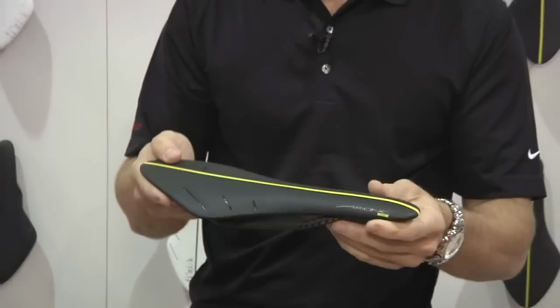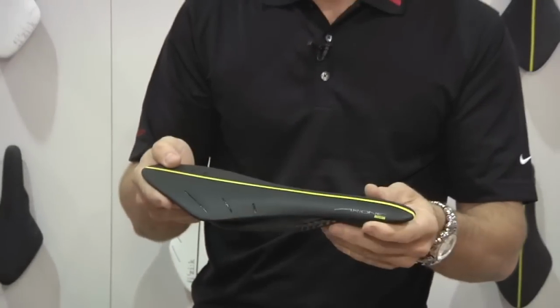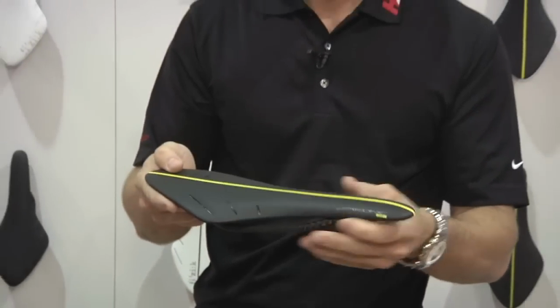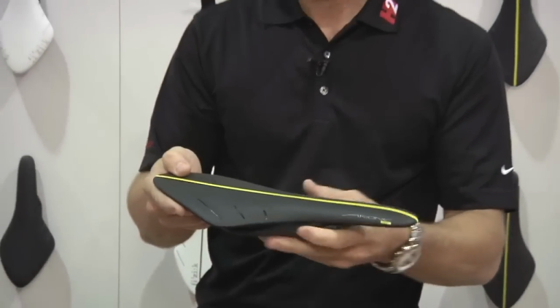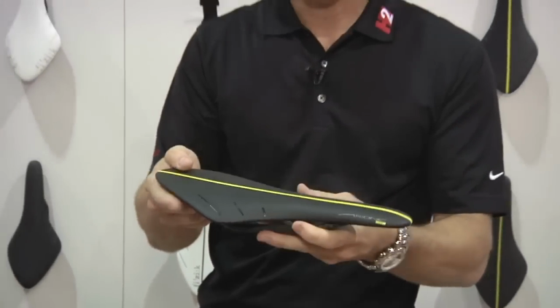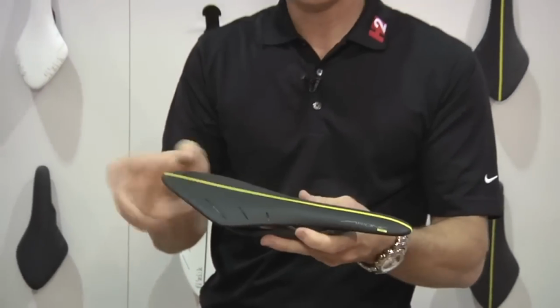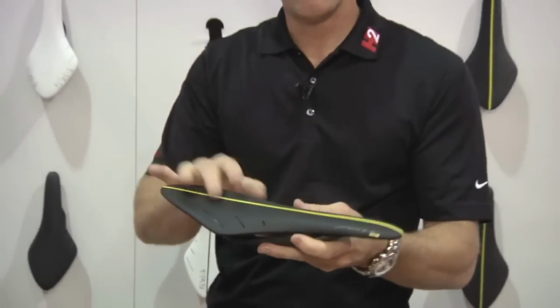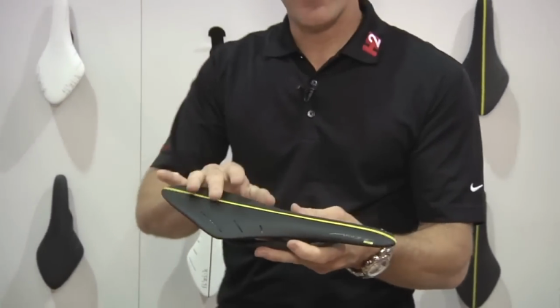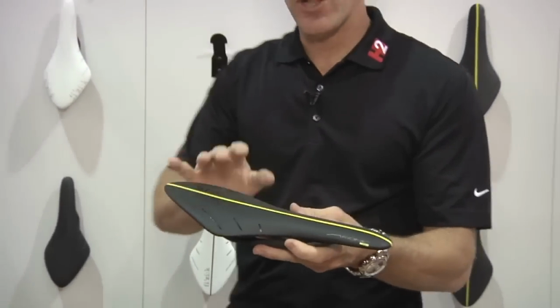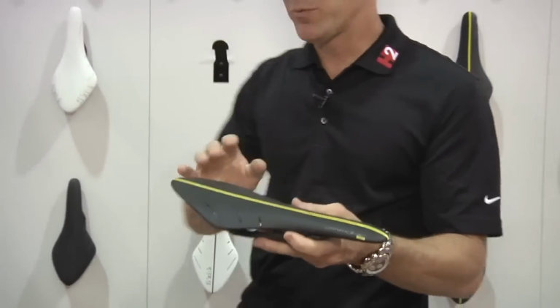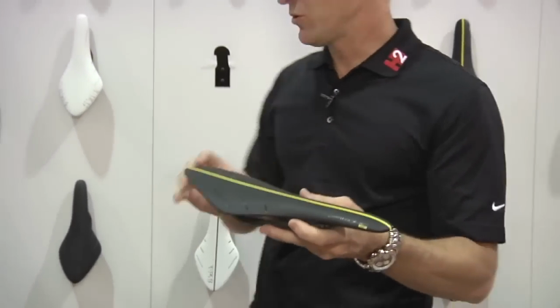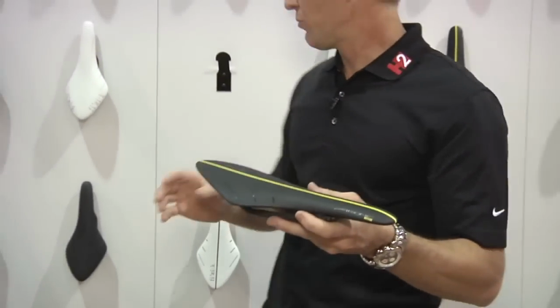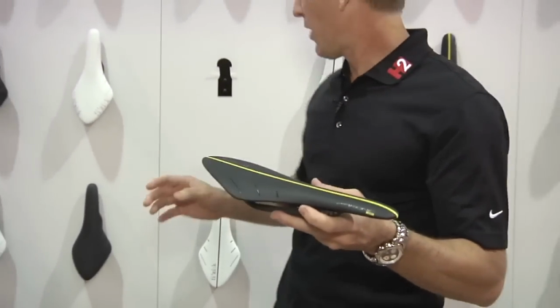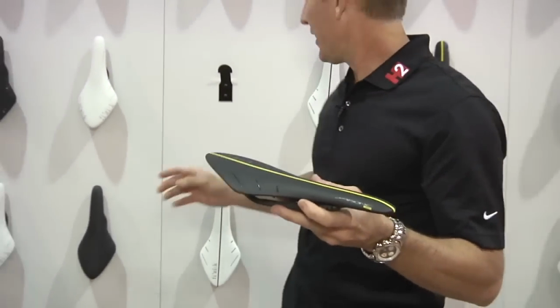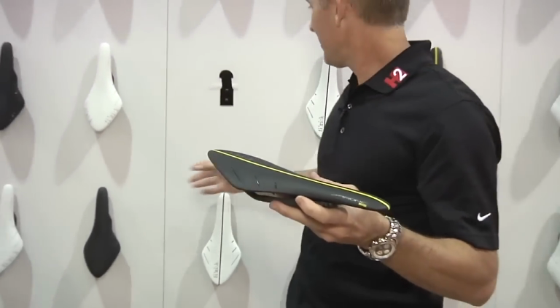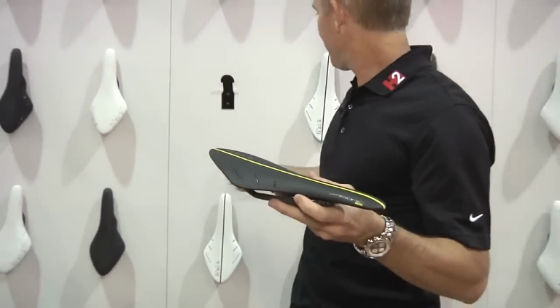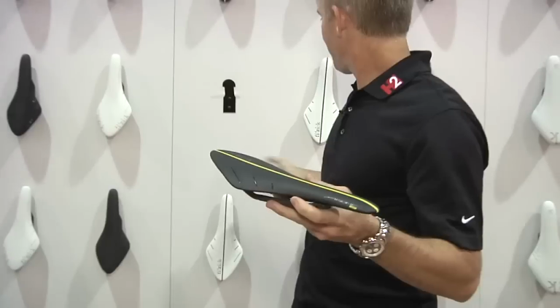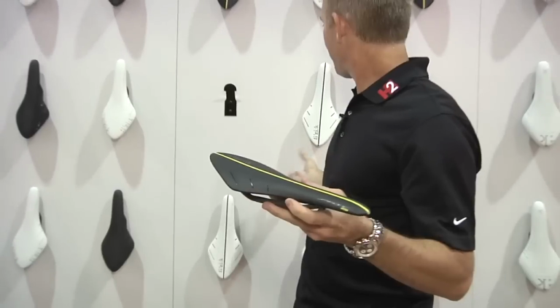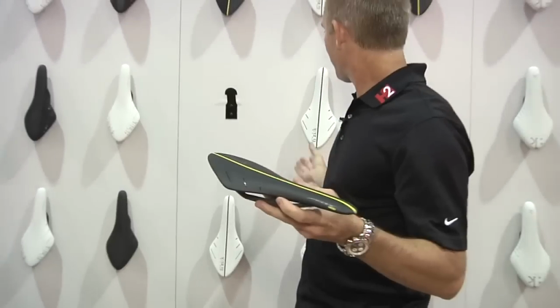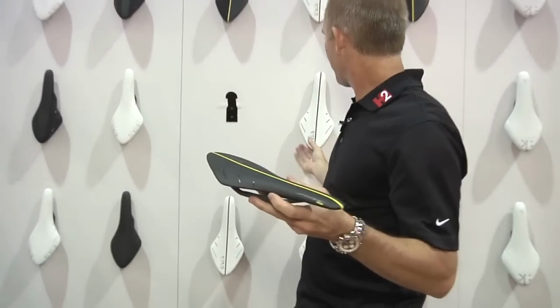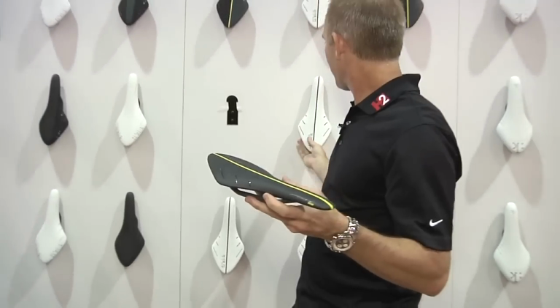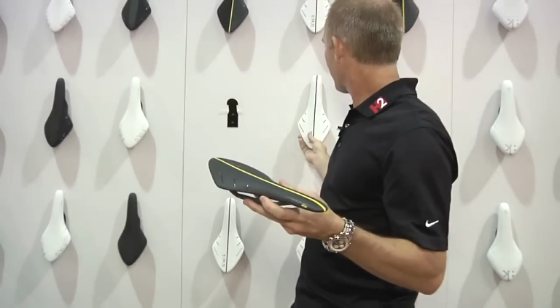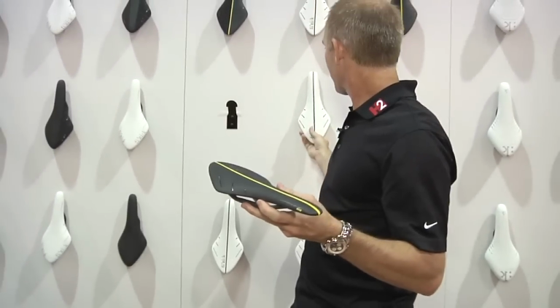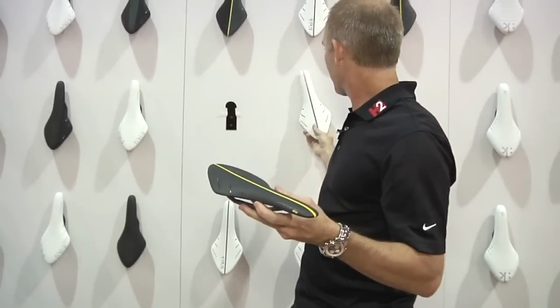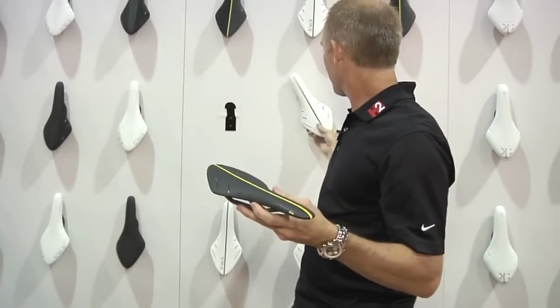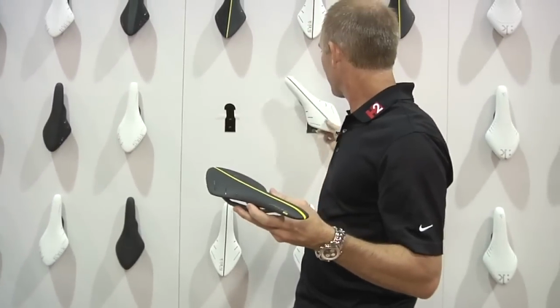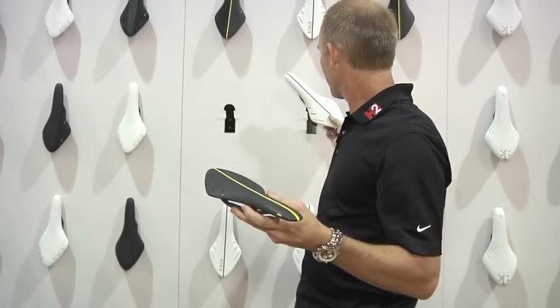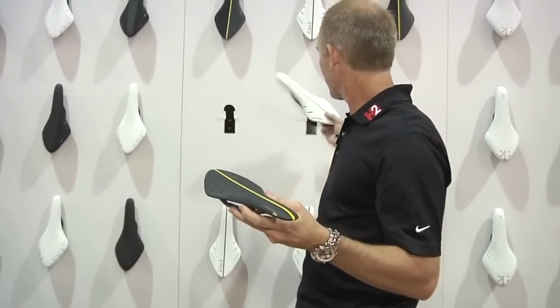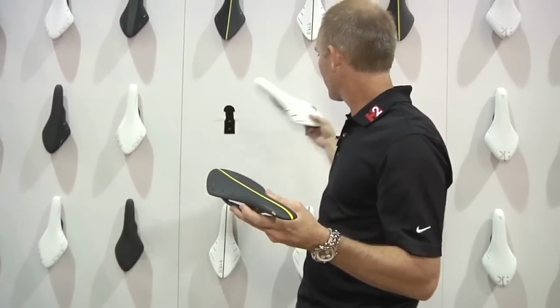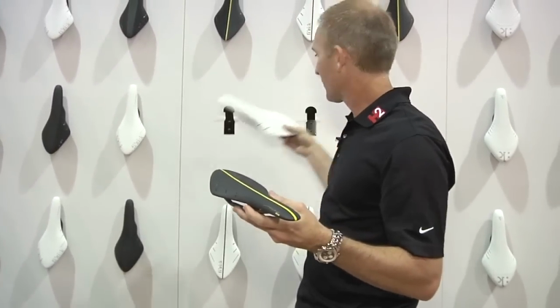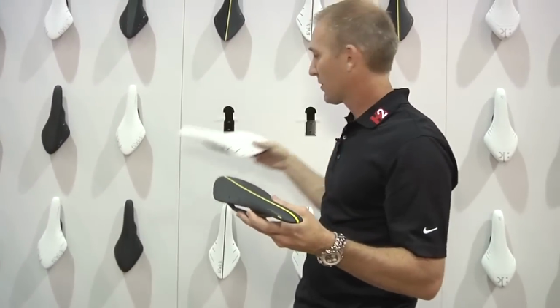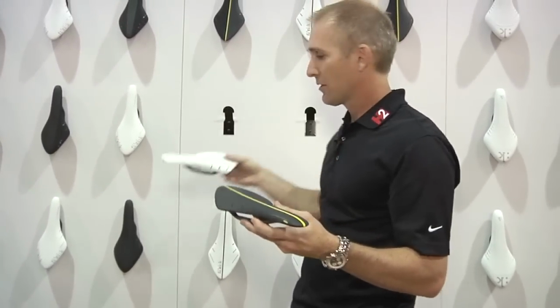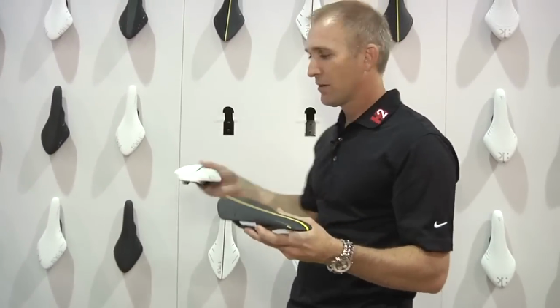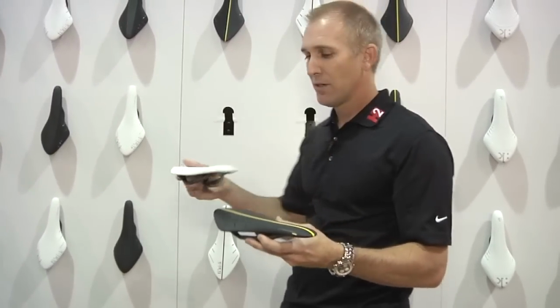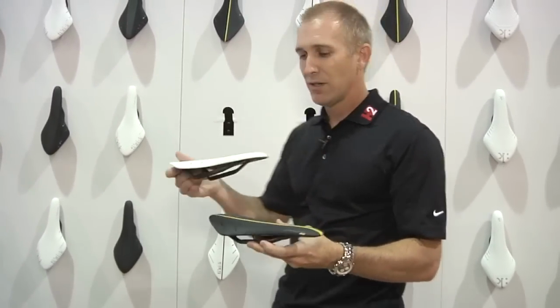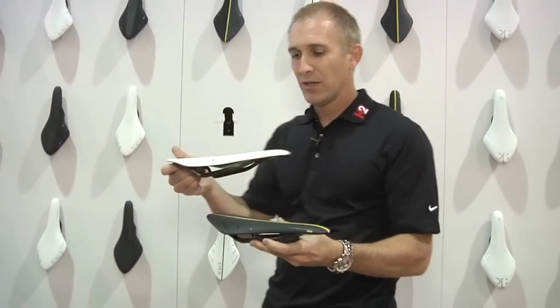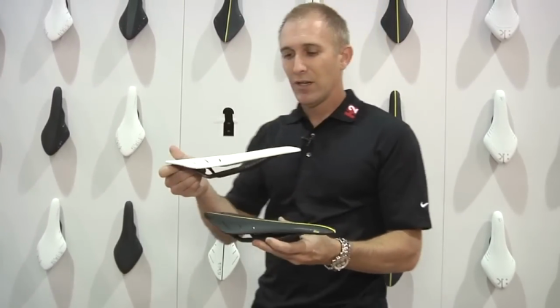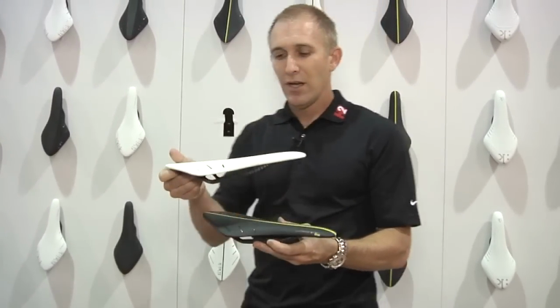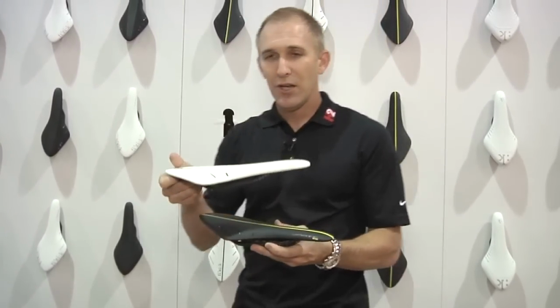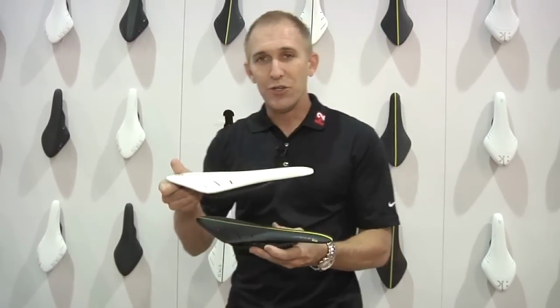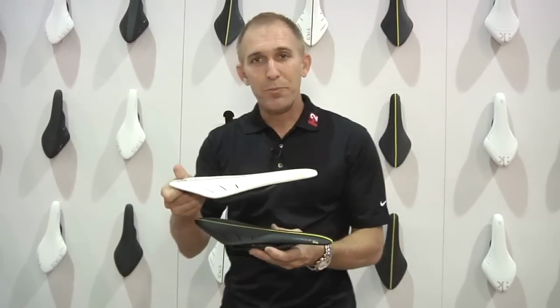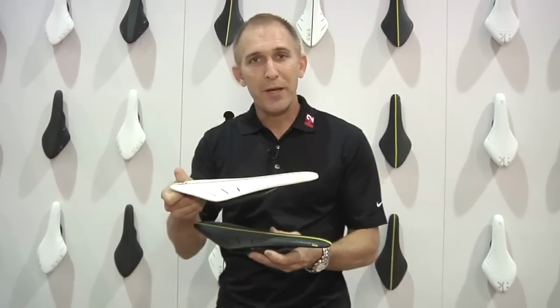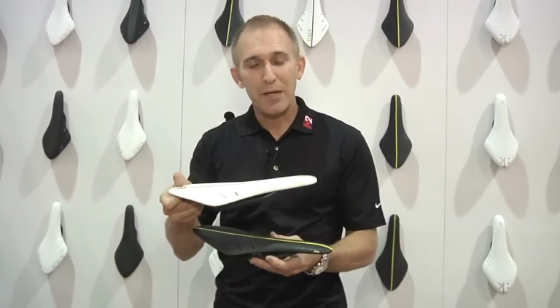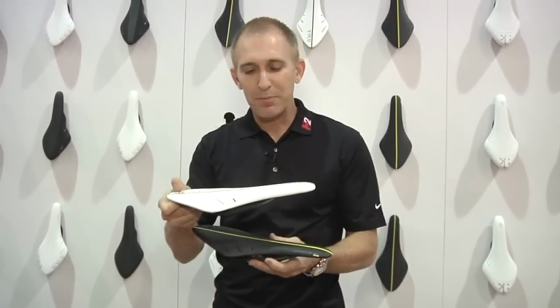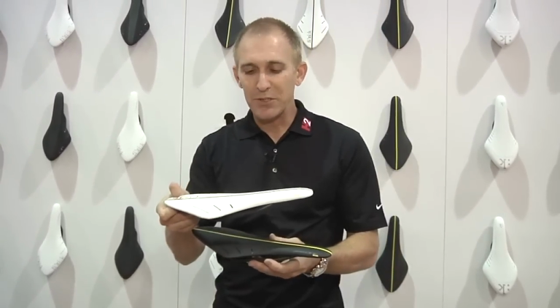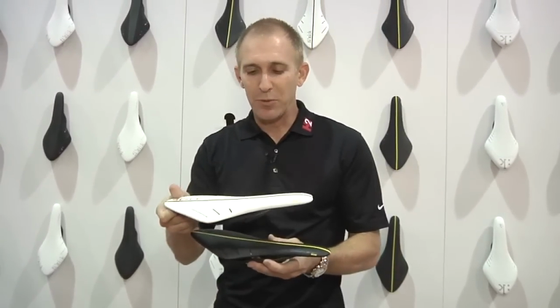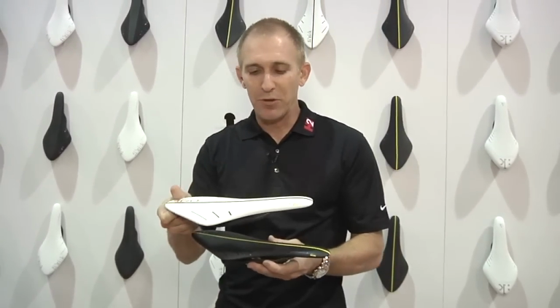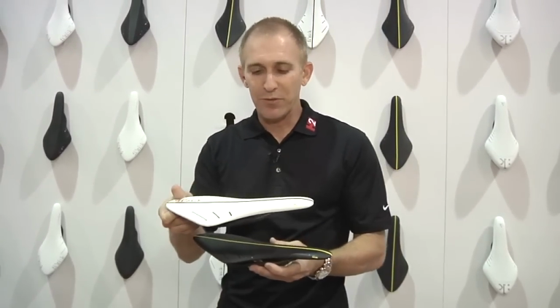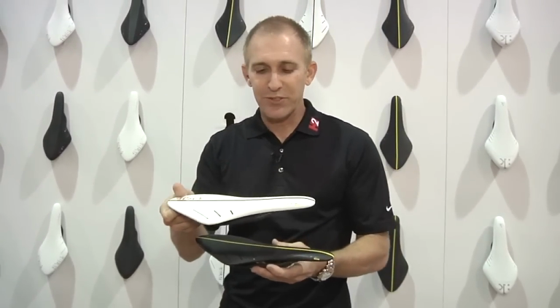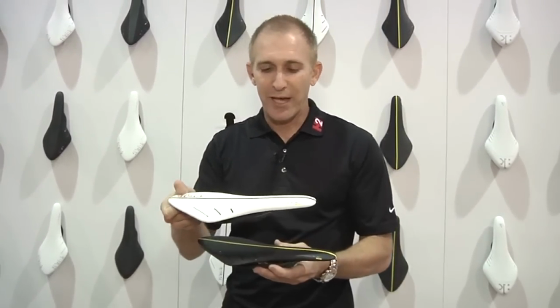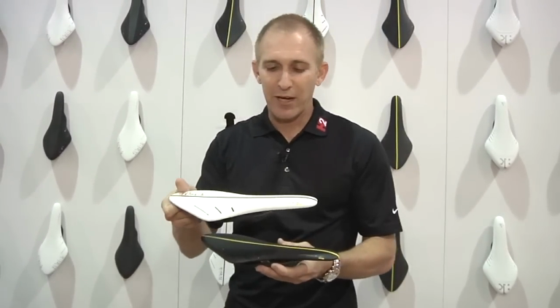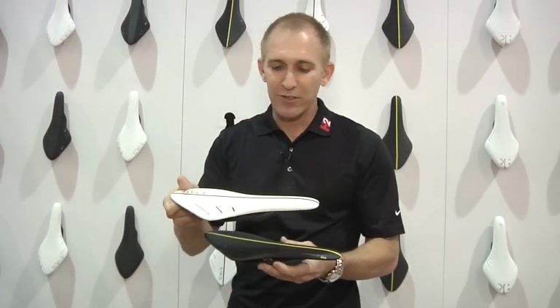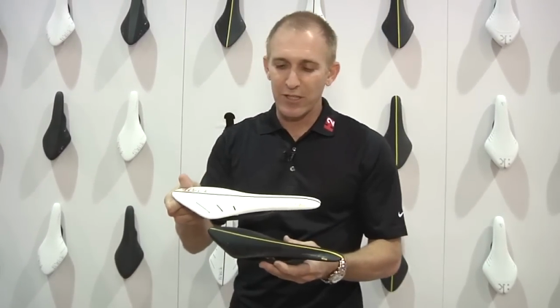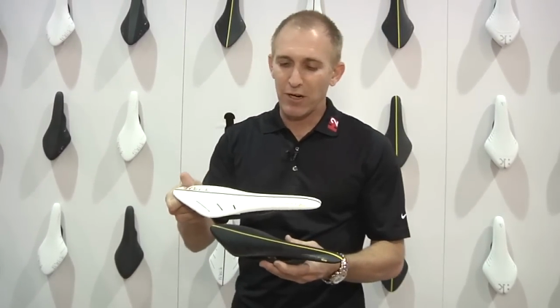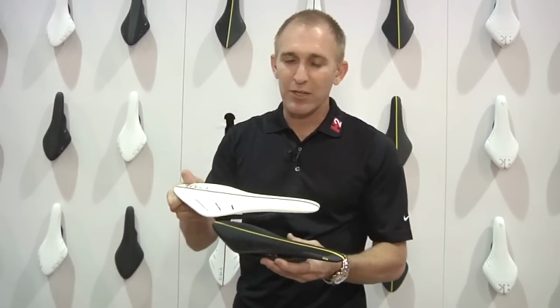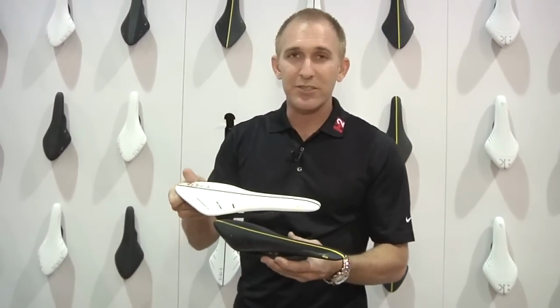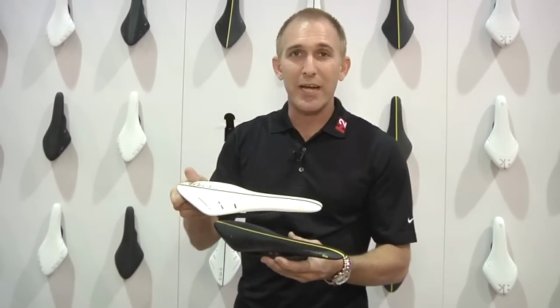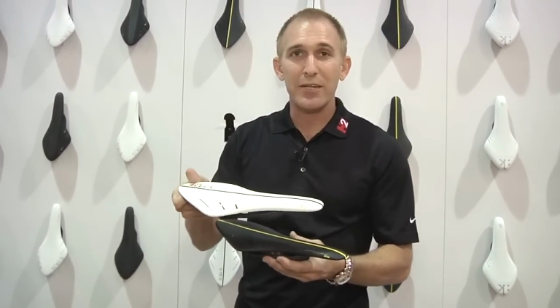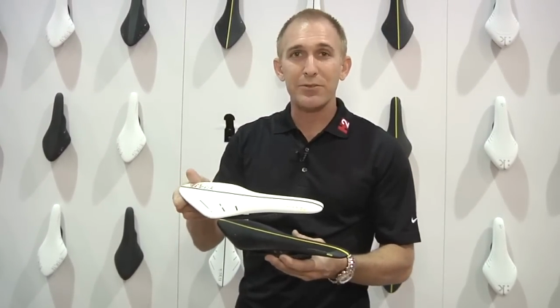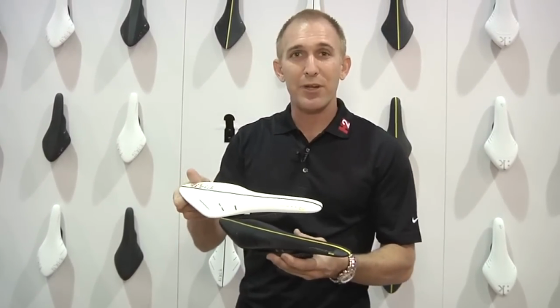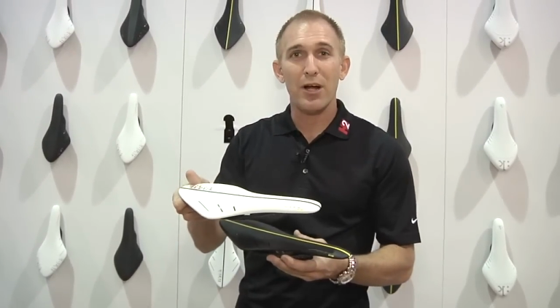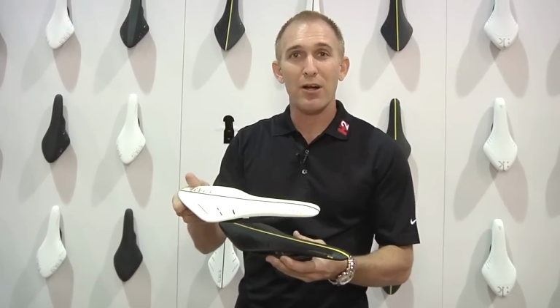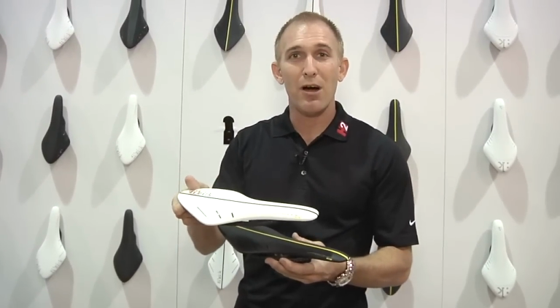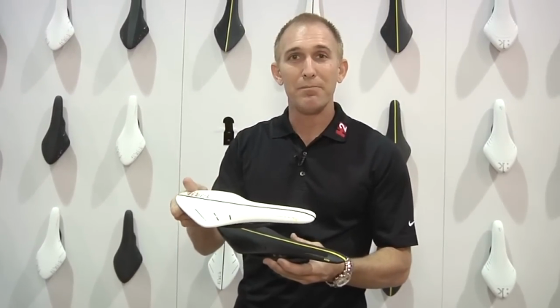It's also available in white. You can pick up these beautiful saddles at ArtCycler.com.